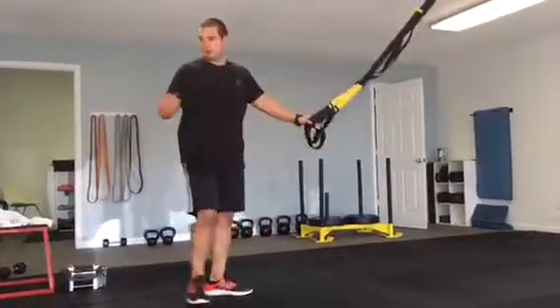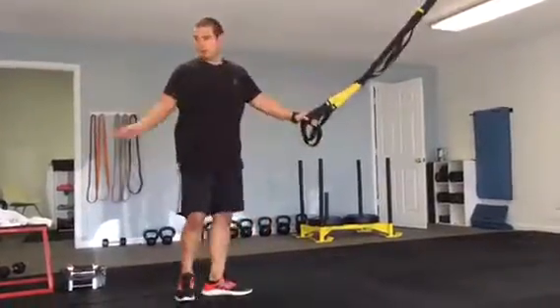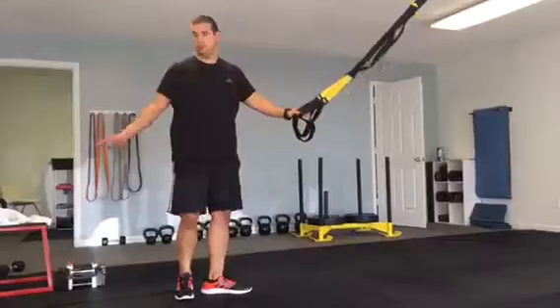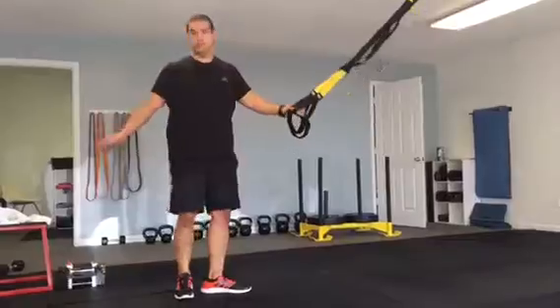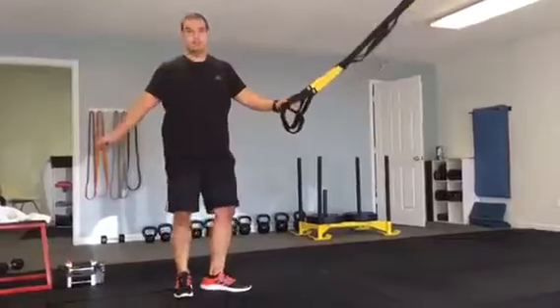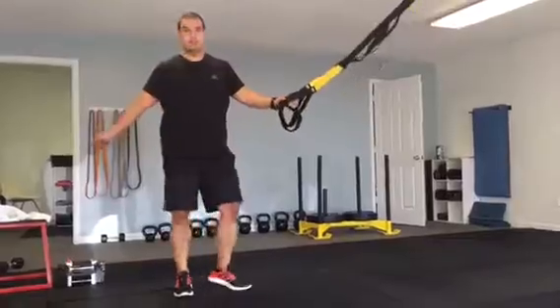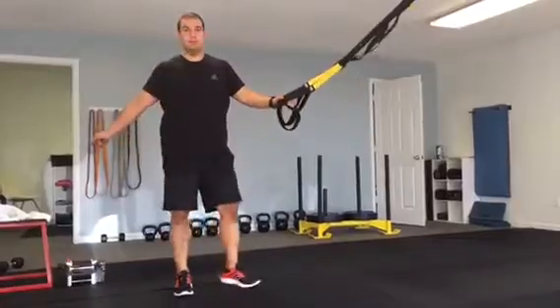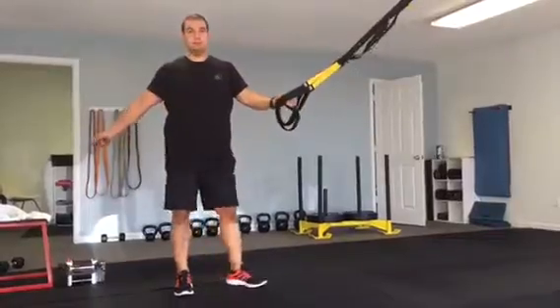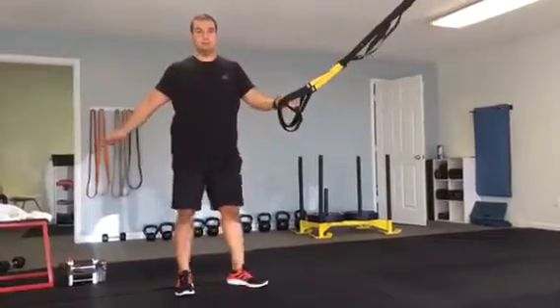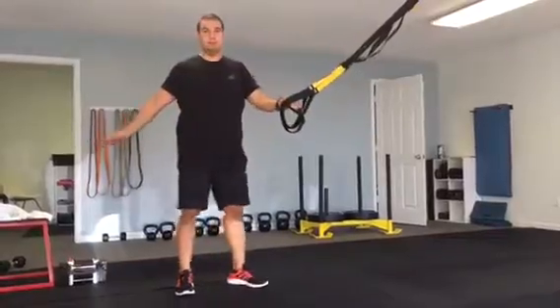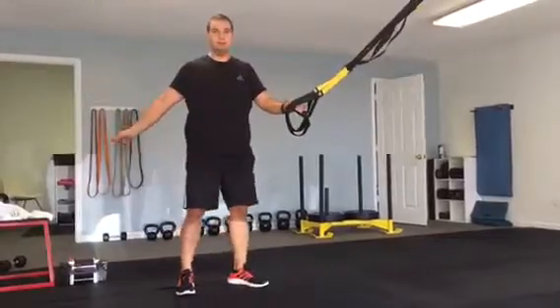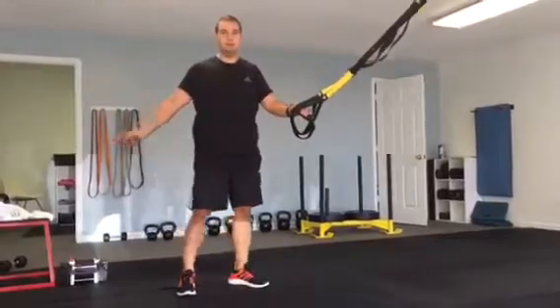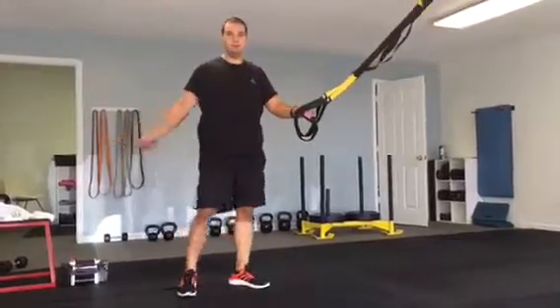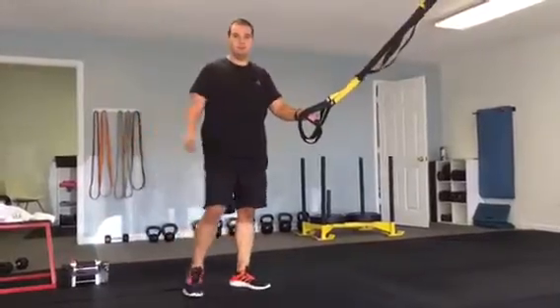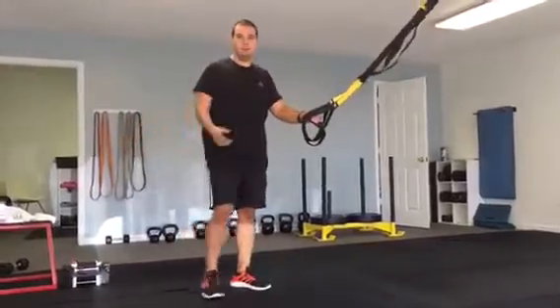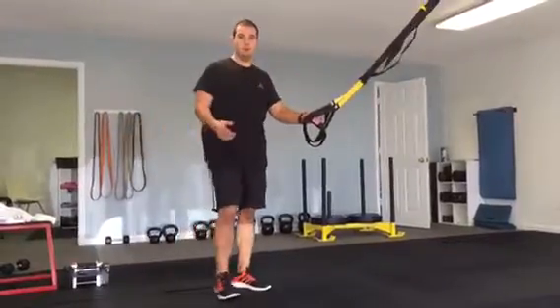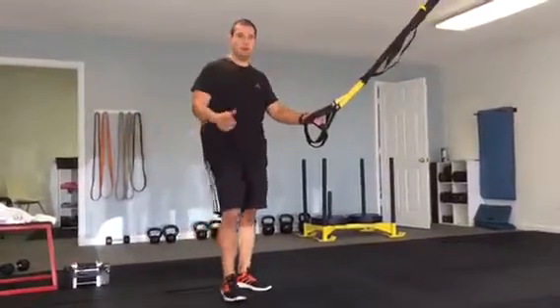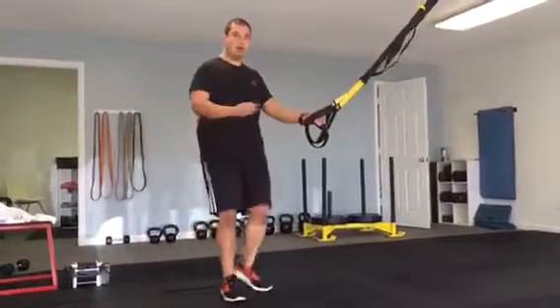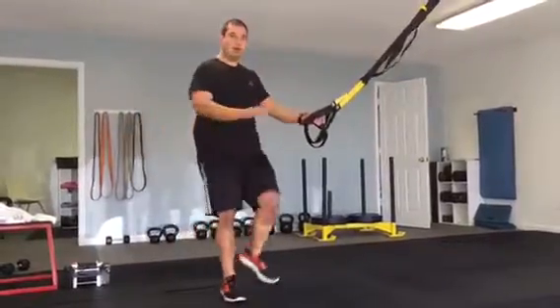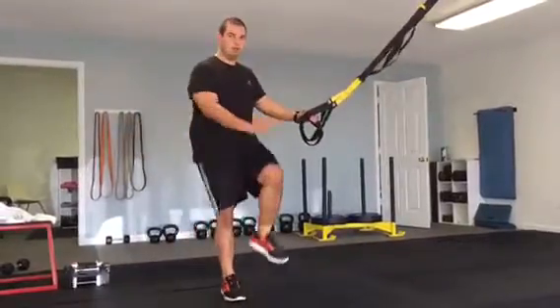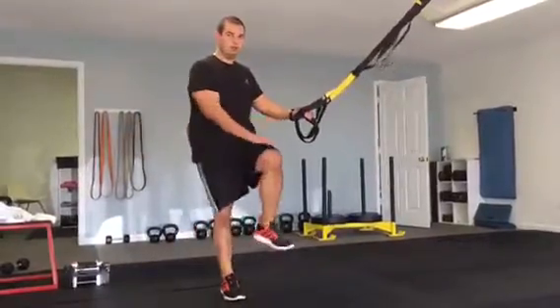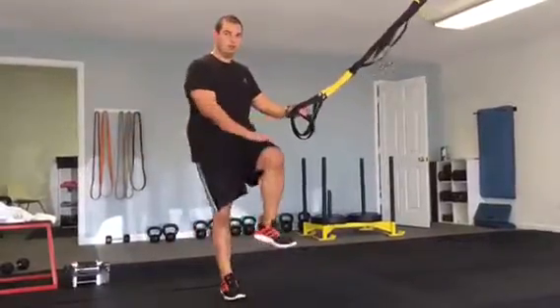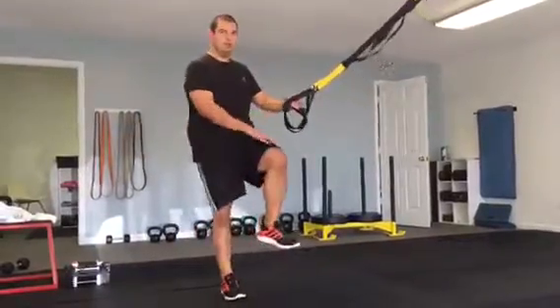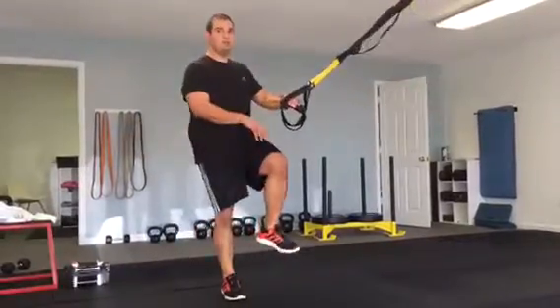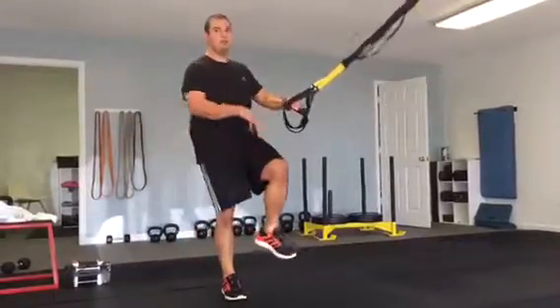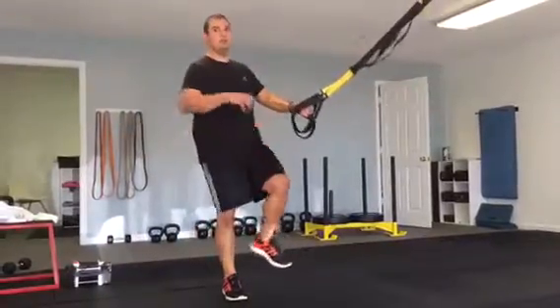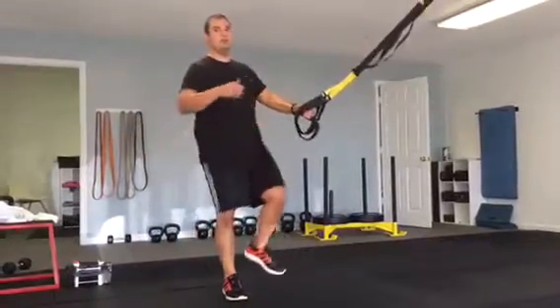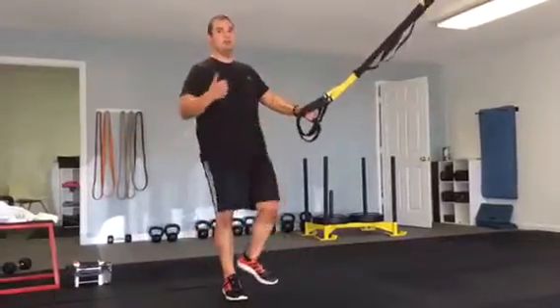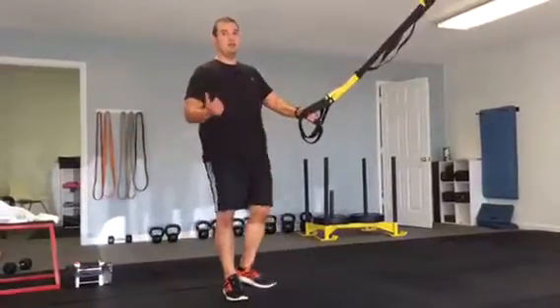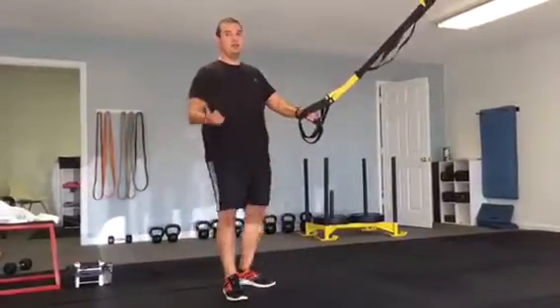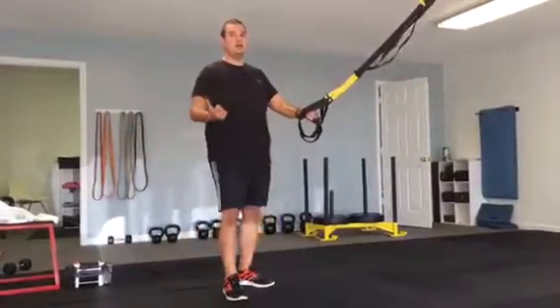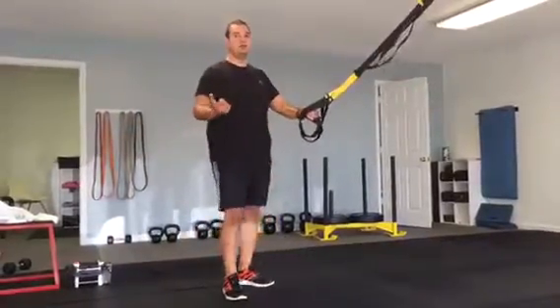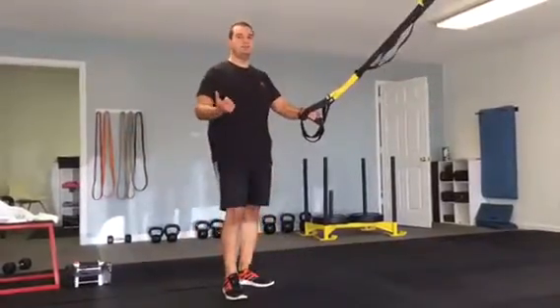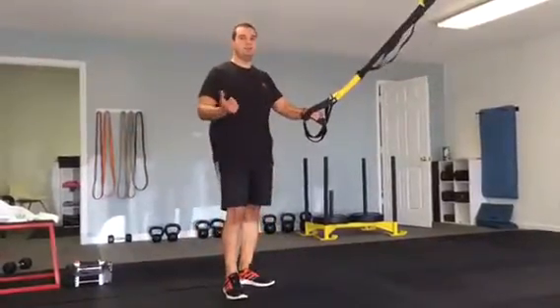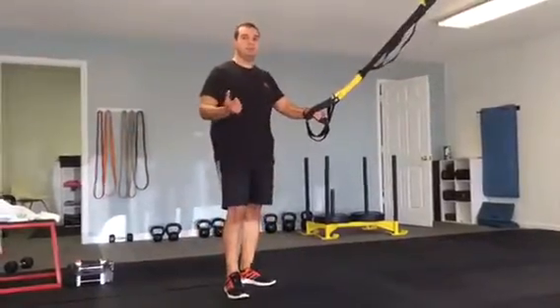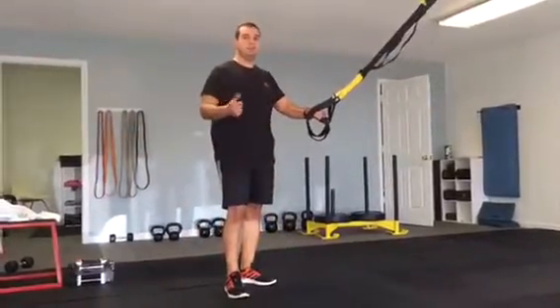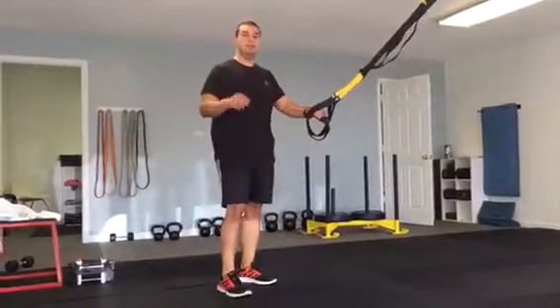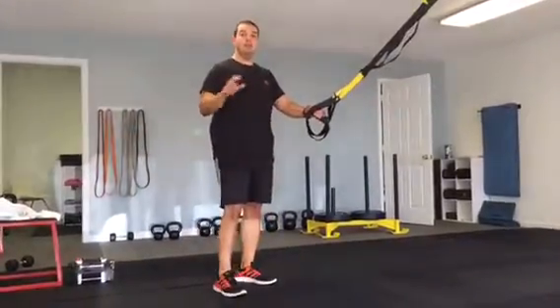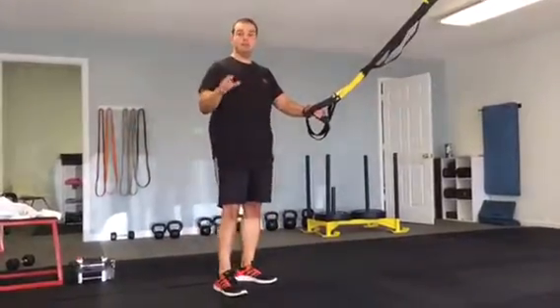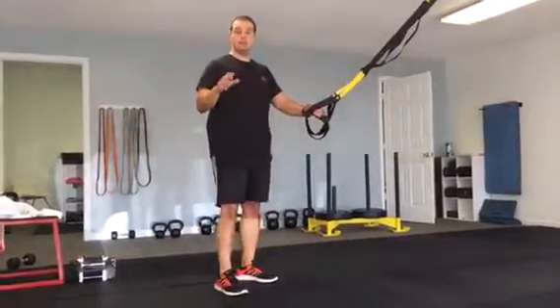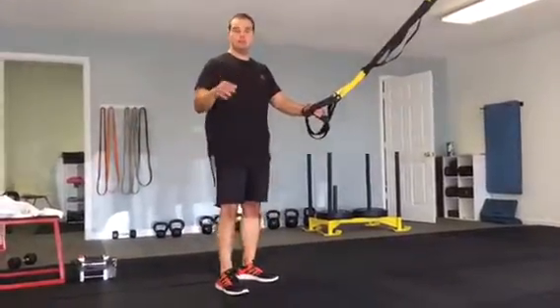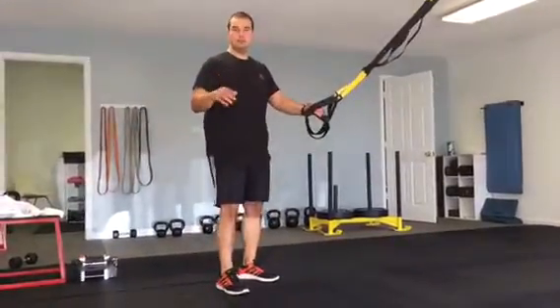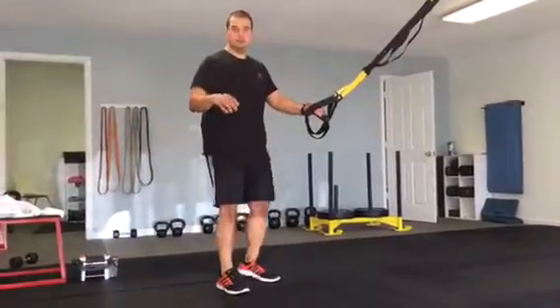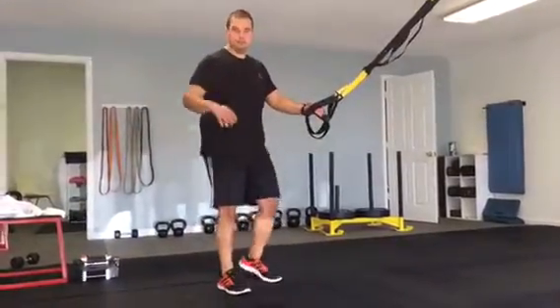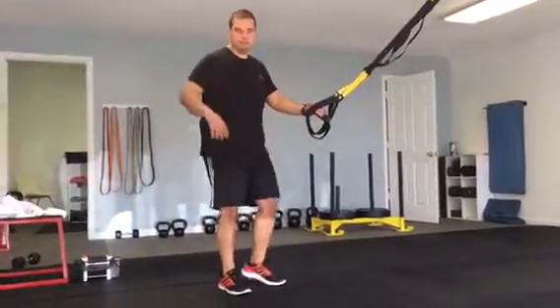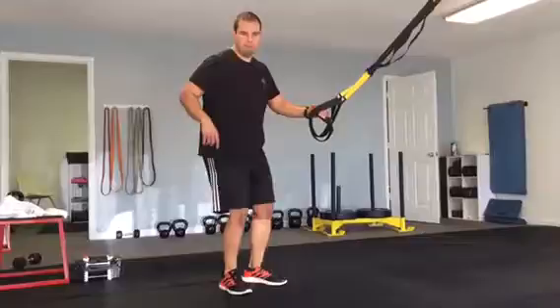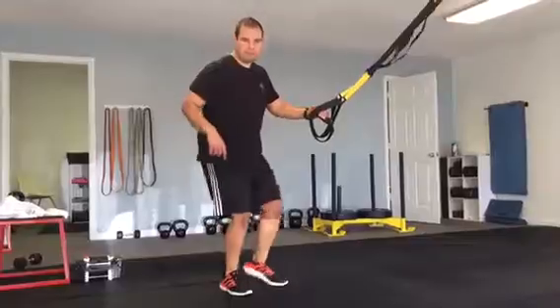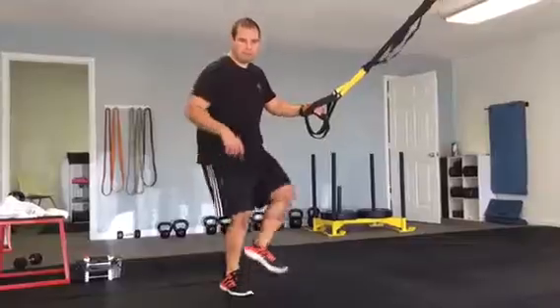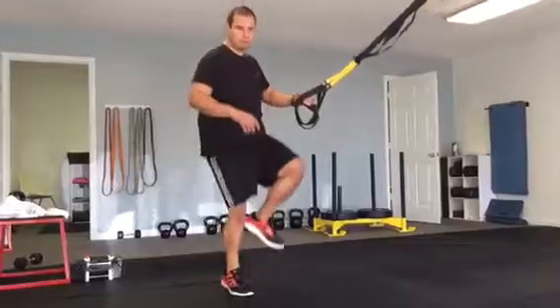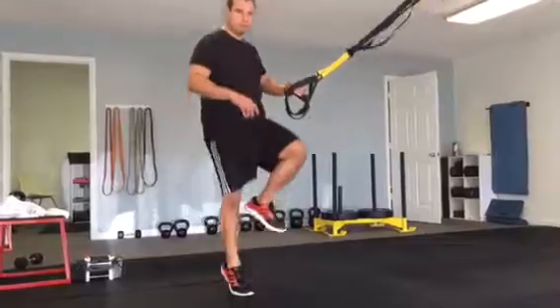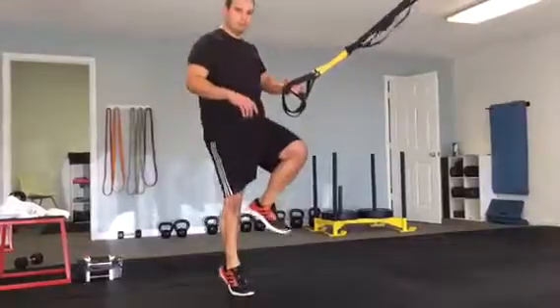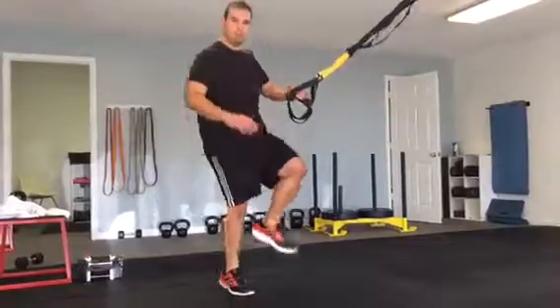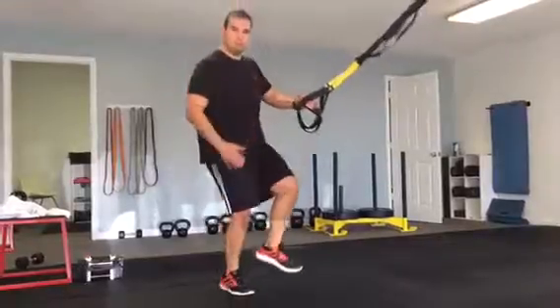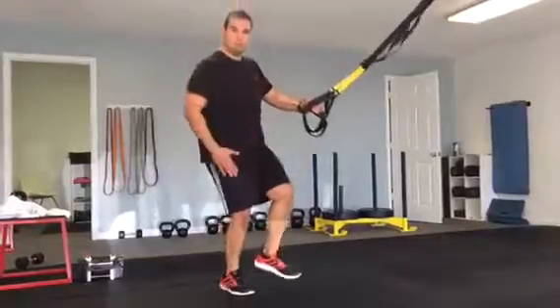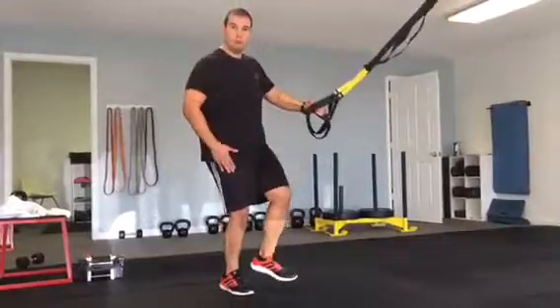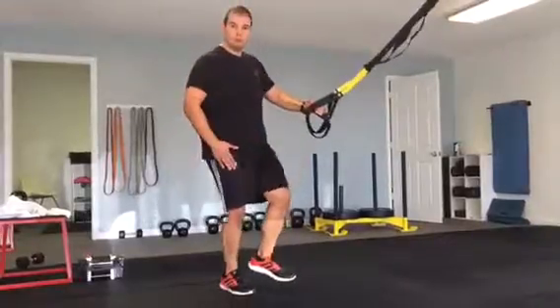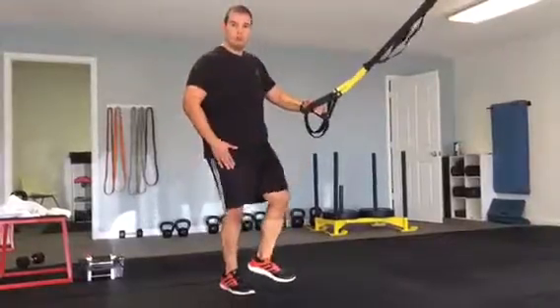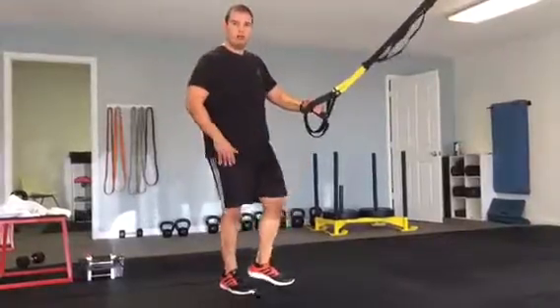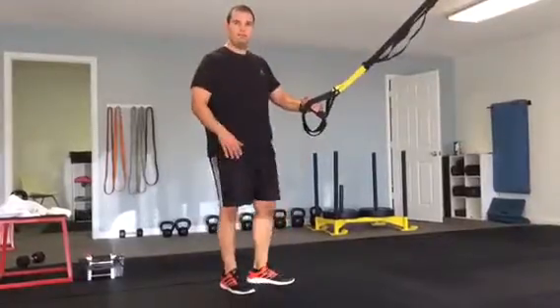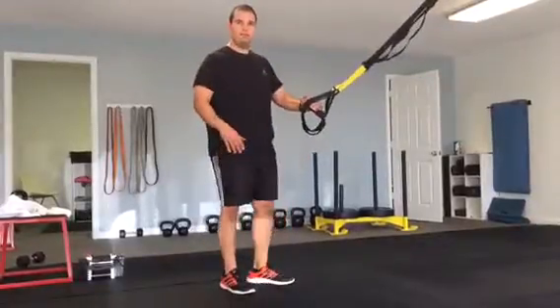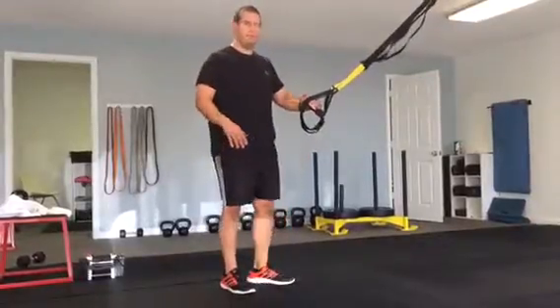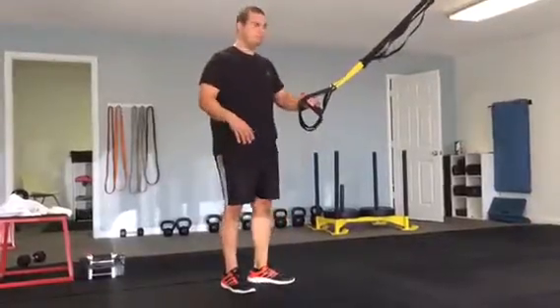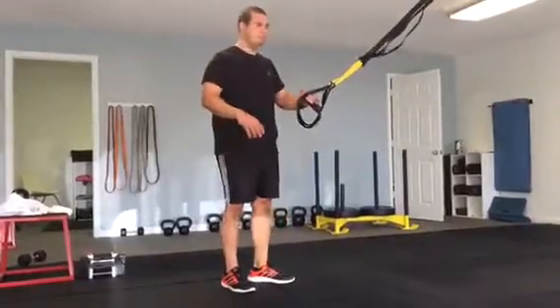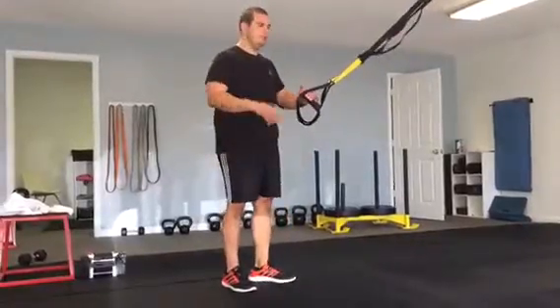Part one is the goblet step-ups. Twelve all on one leg, twelve all on the opposite leg. Trying to avoid bouncing and springboarding off the back foot.